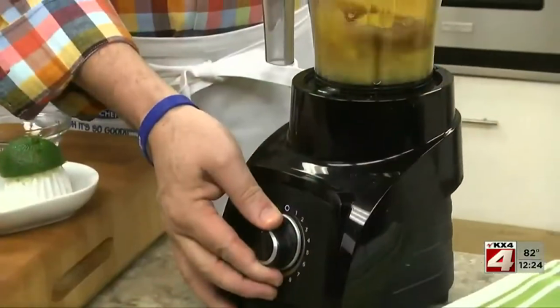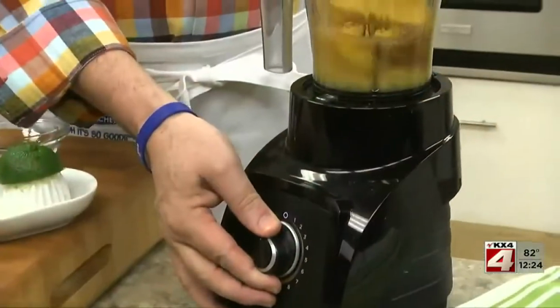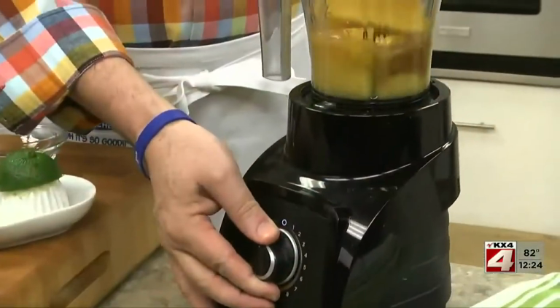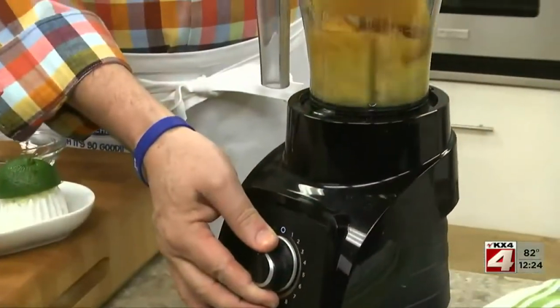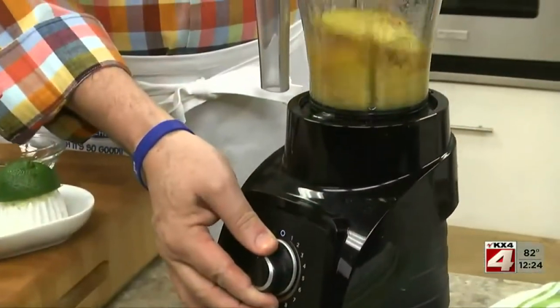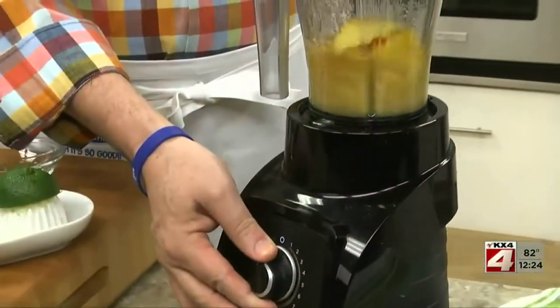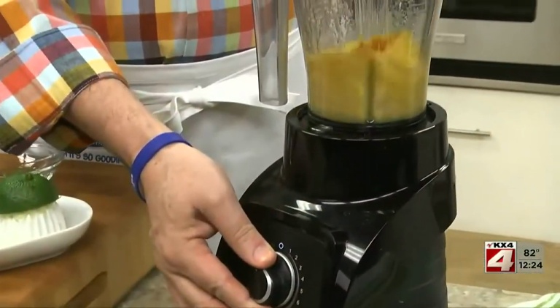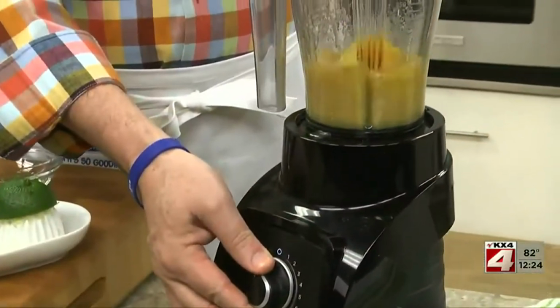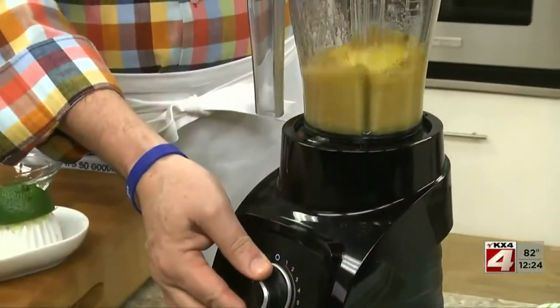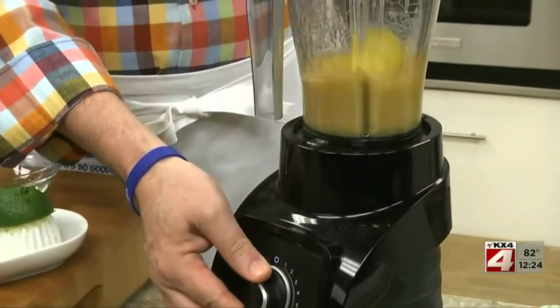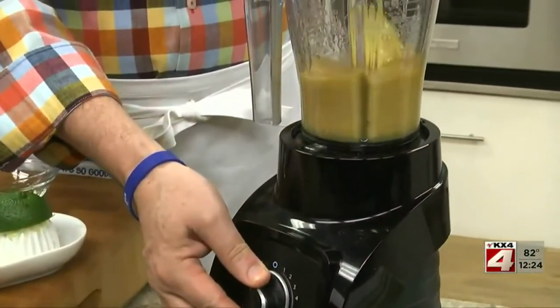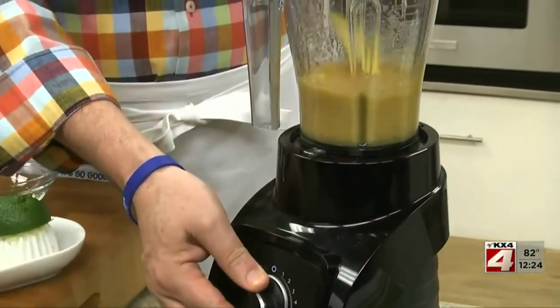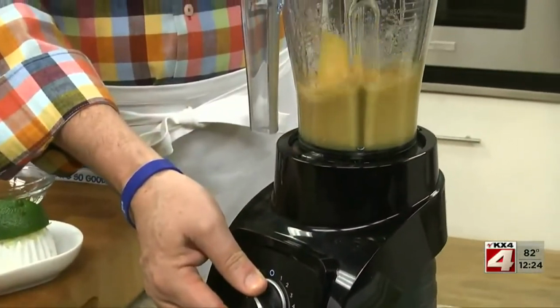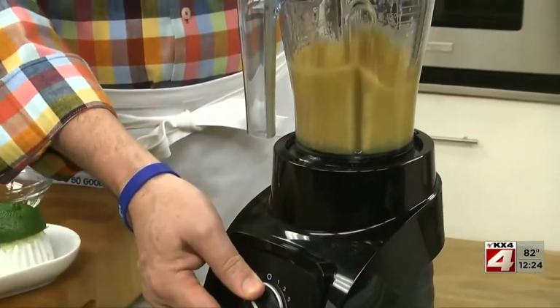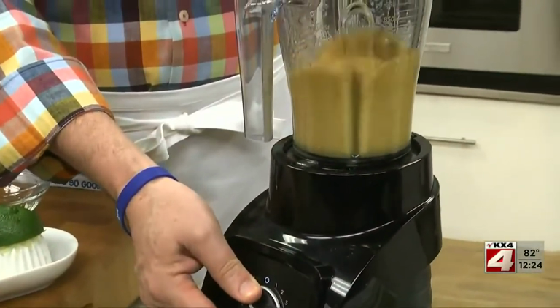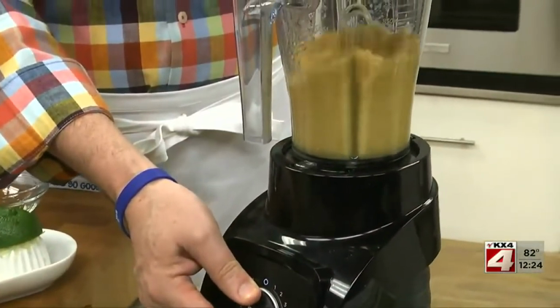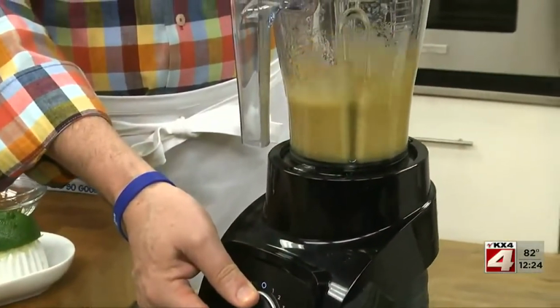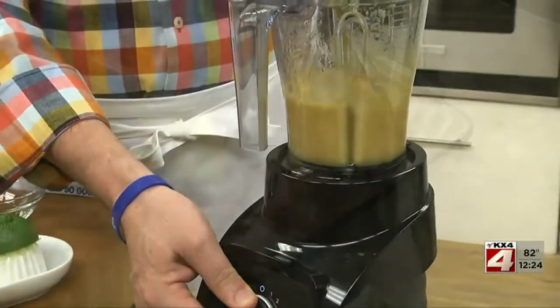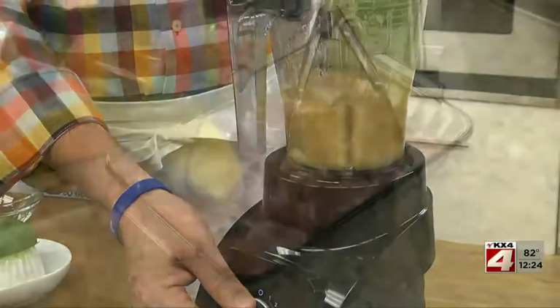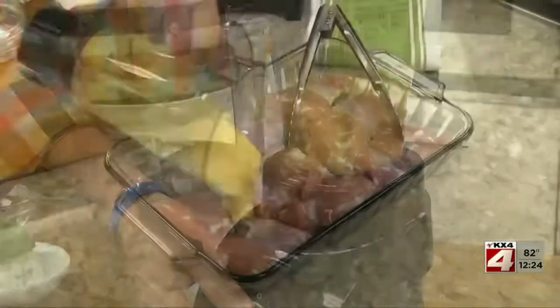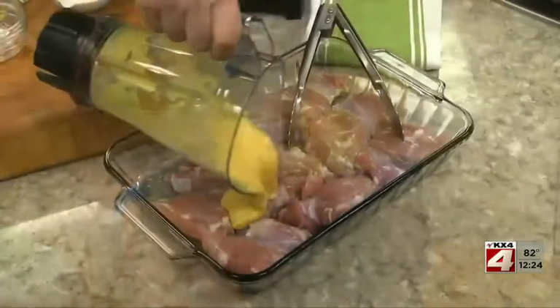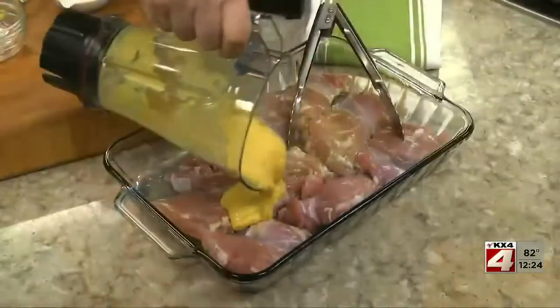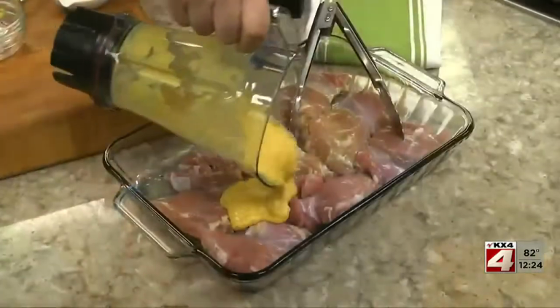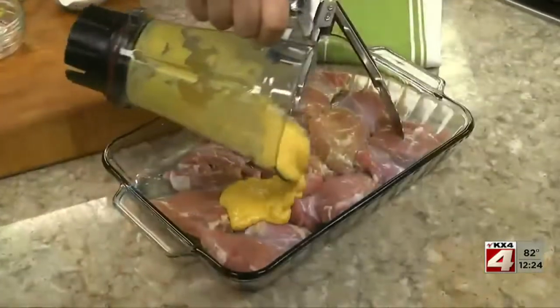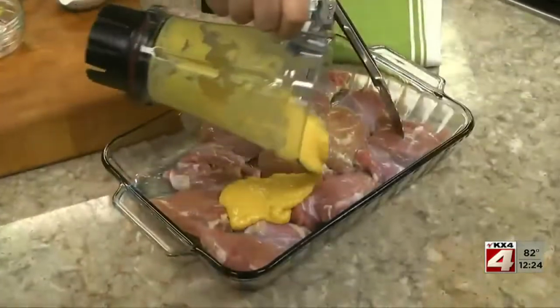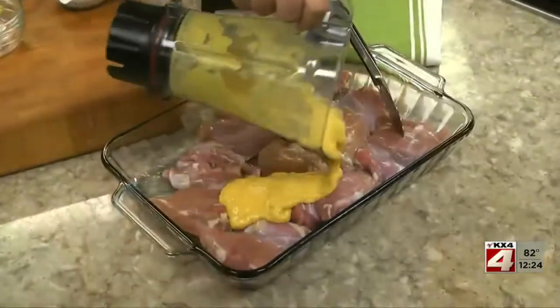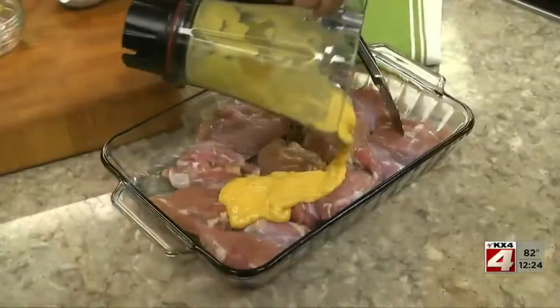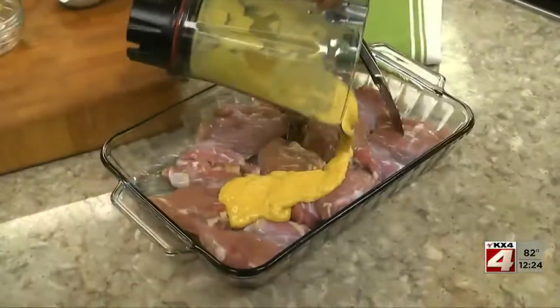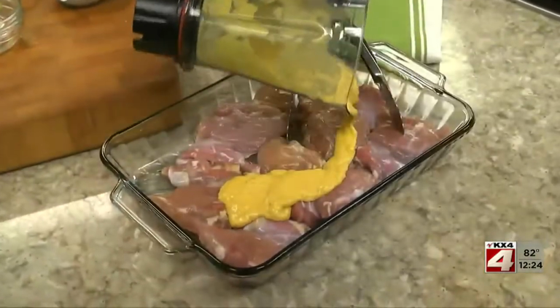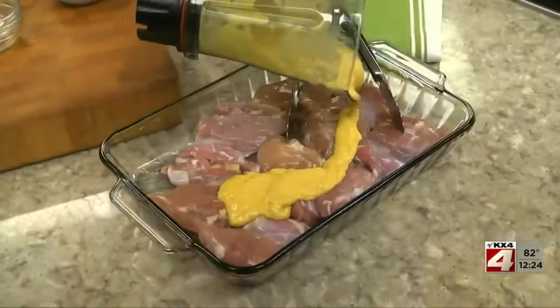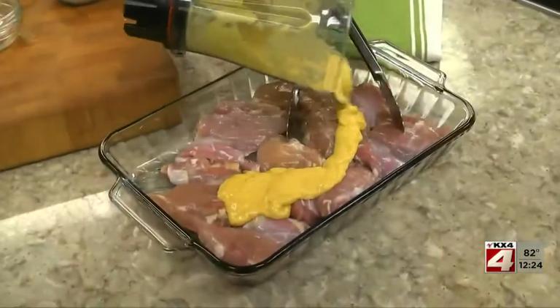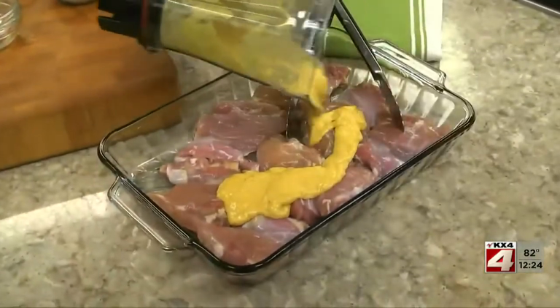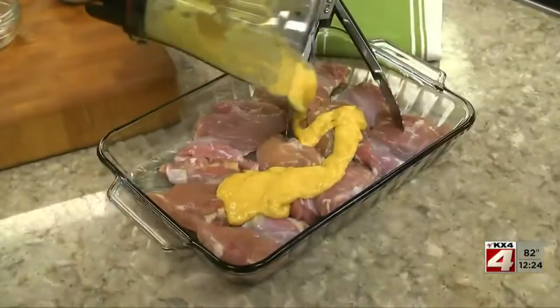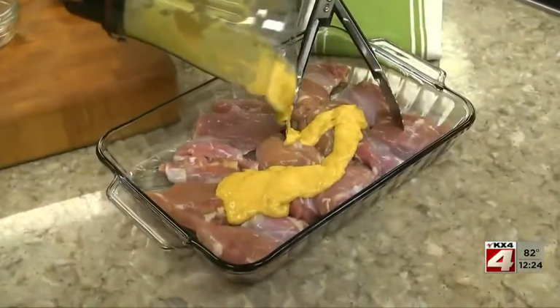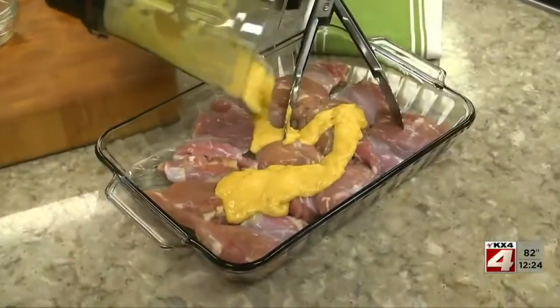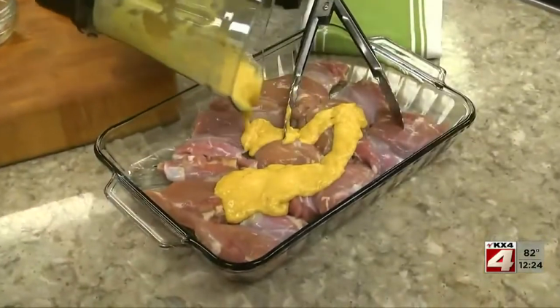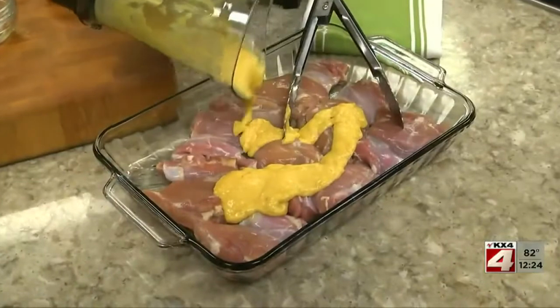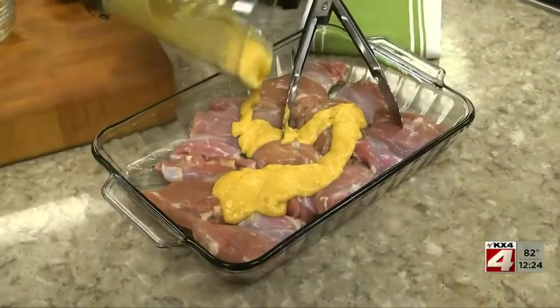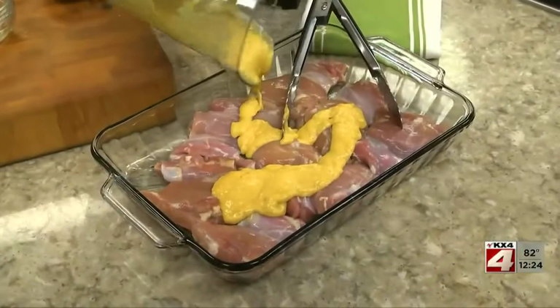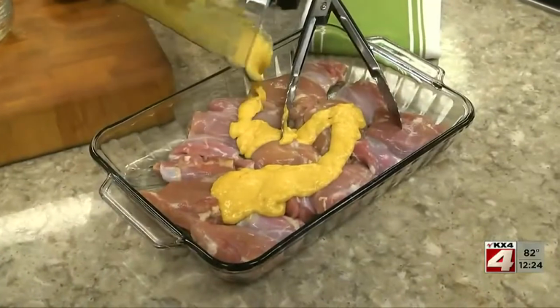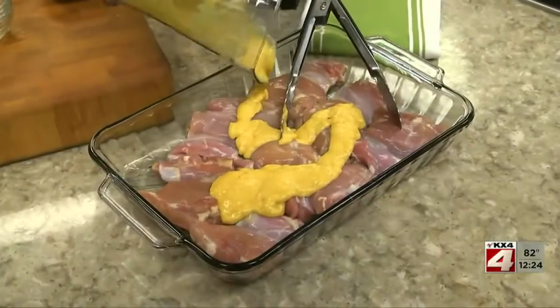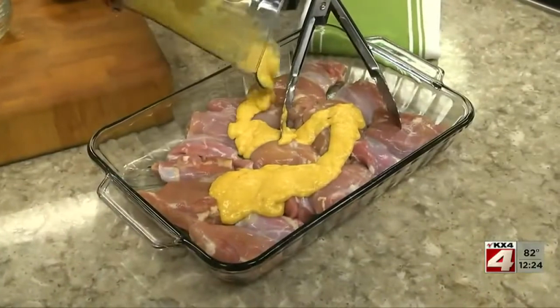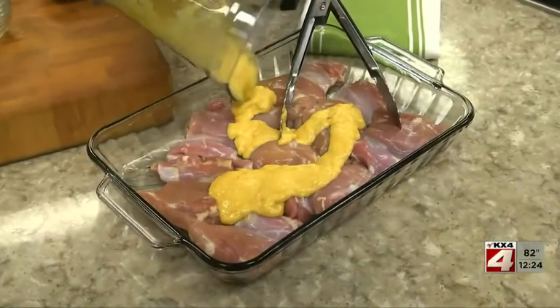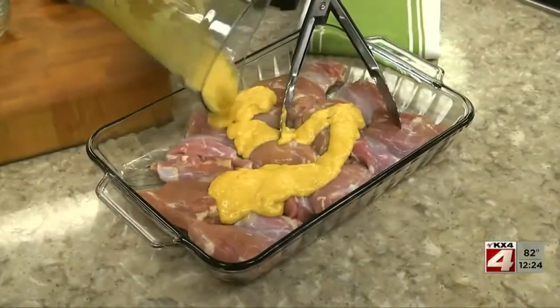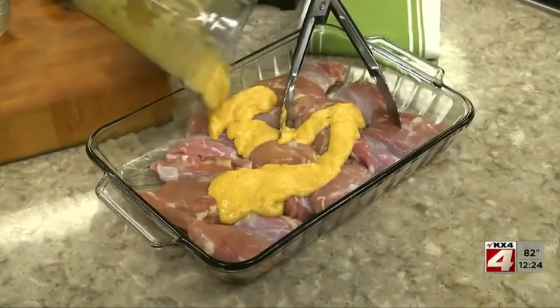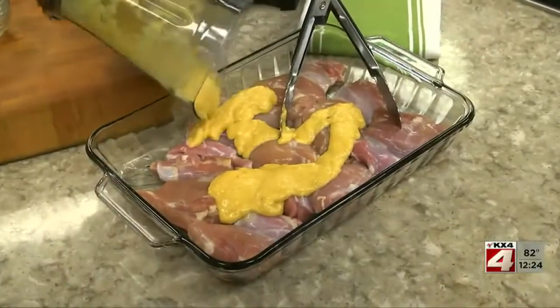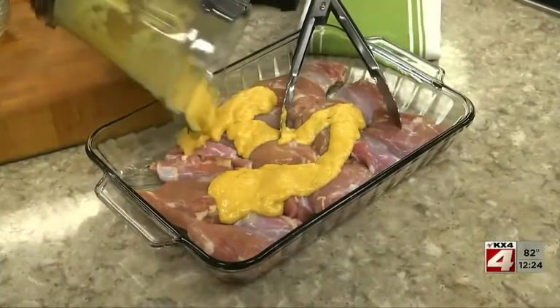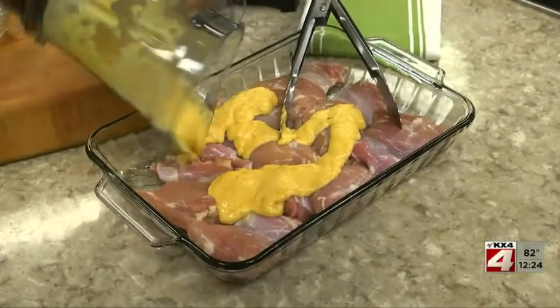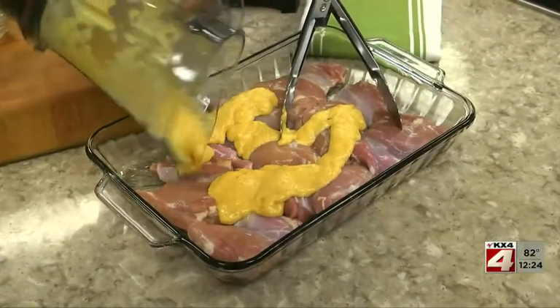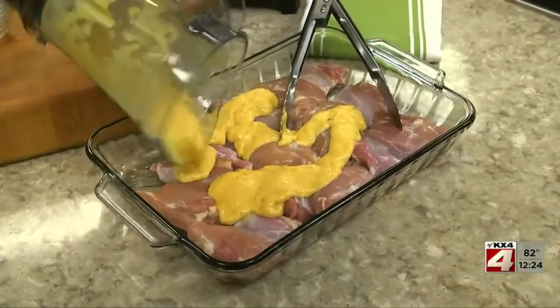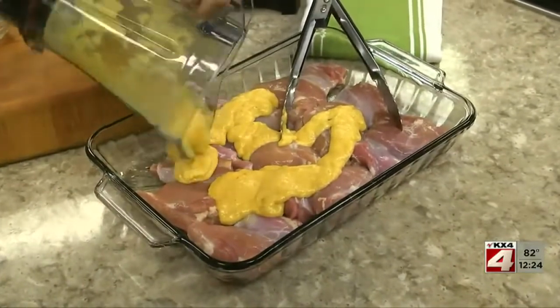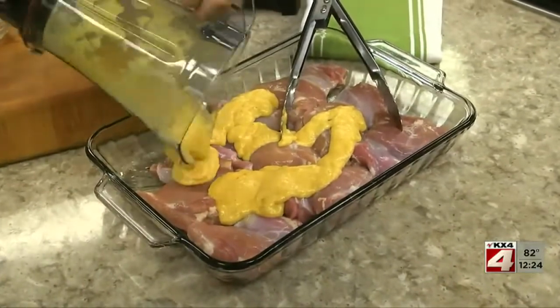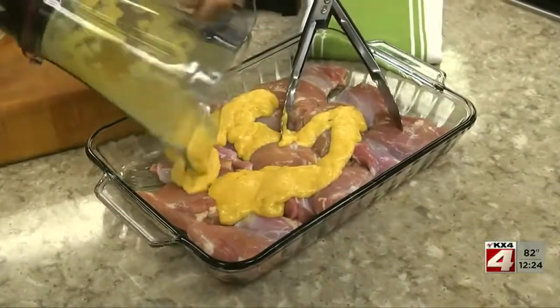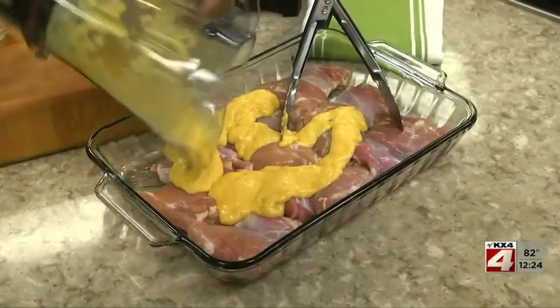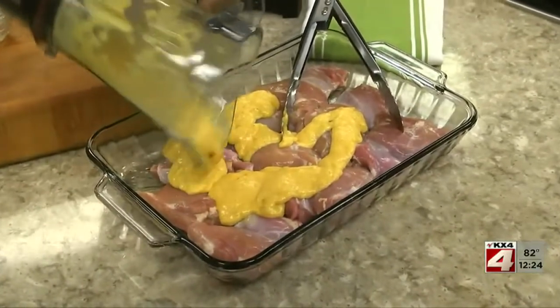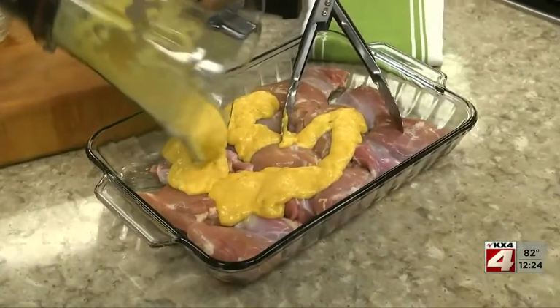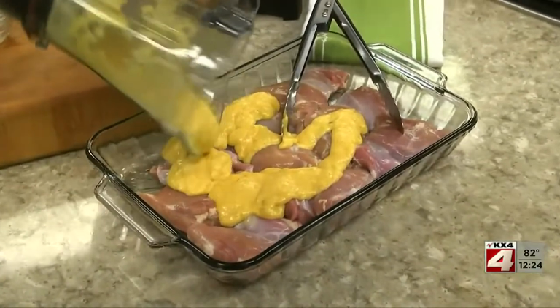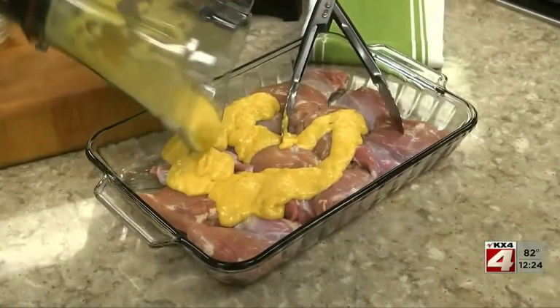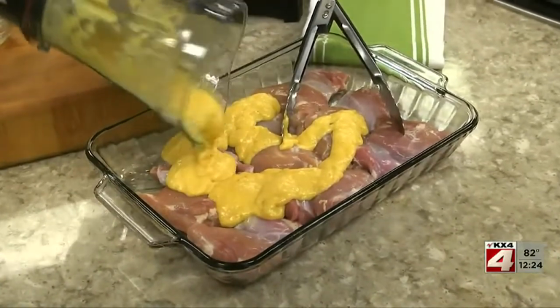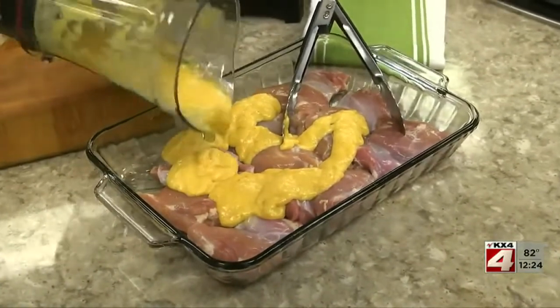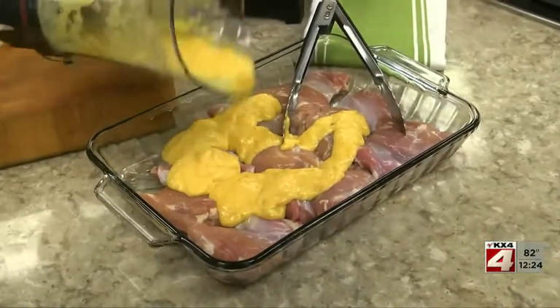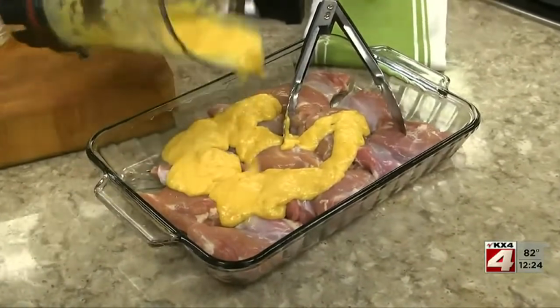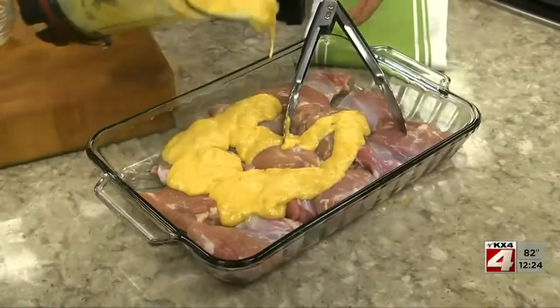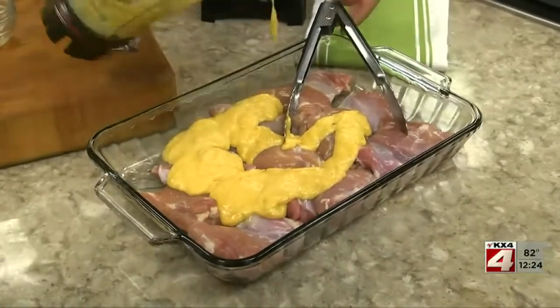After we give it a whirl, we pour it over some boneless, skinless chicken thighs, give them a toss, and into the fridge they go to marinate.